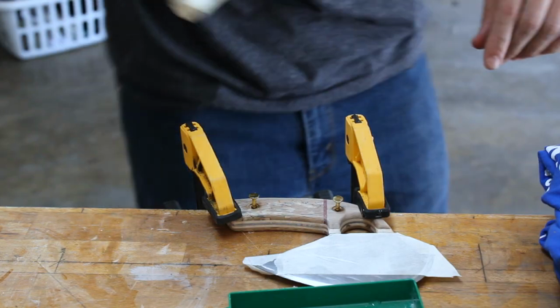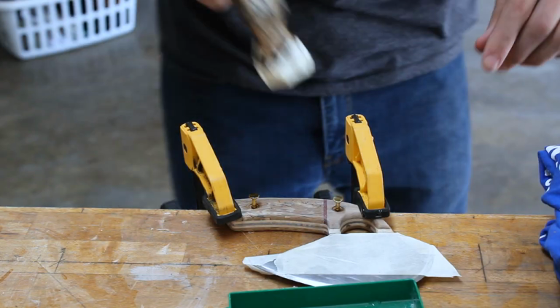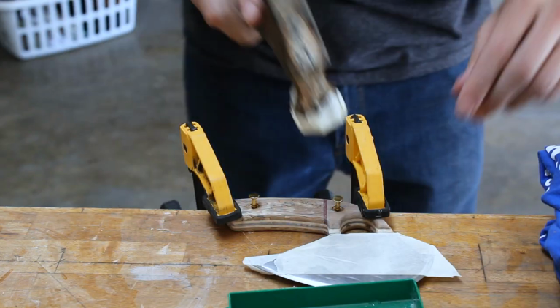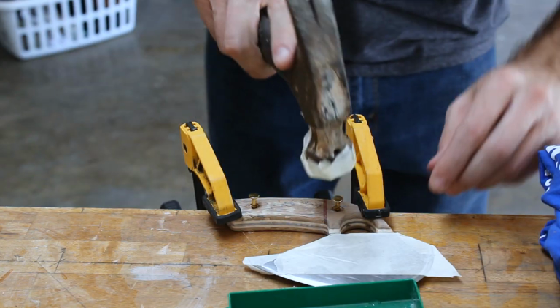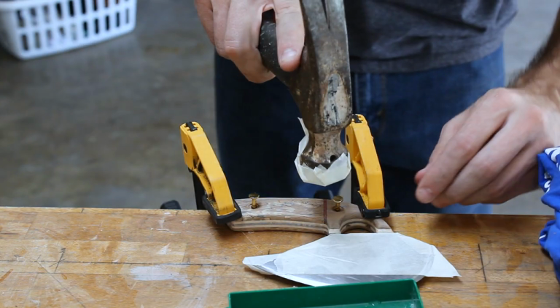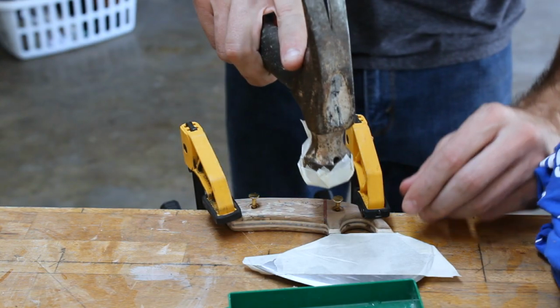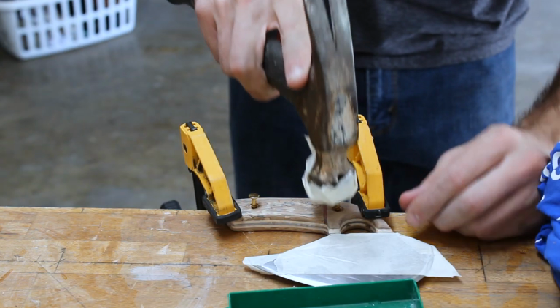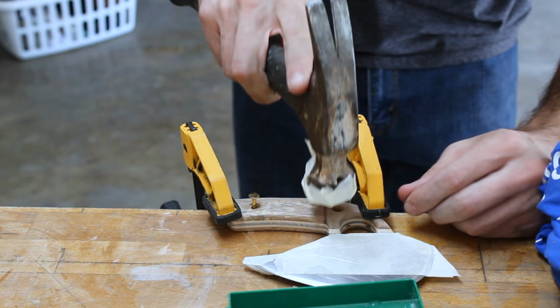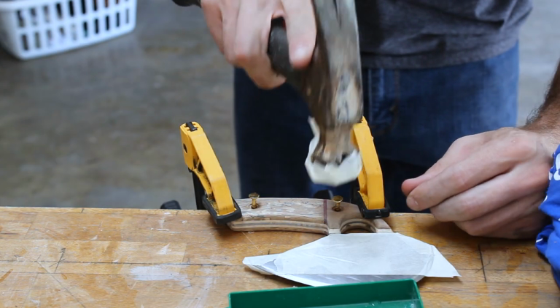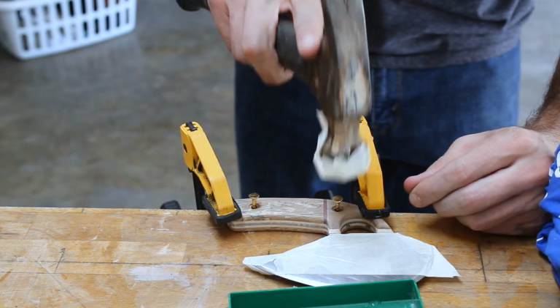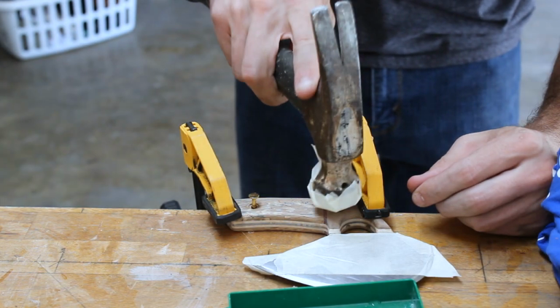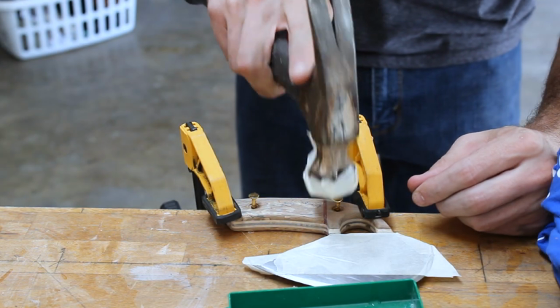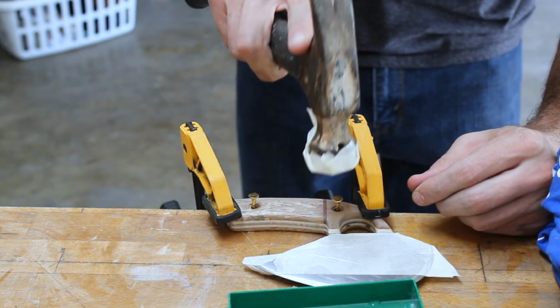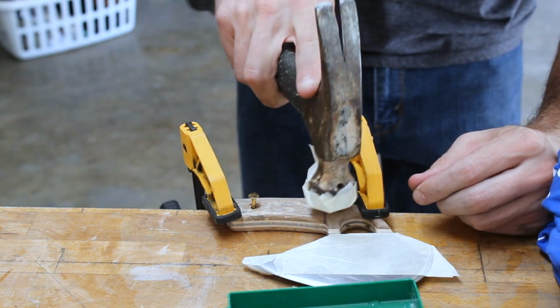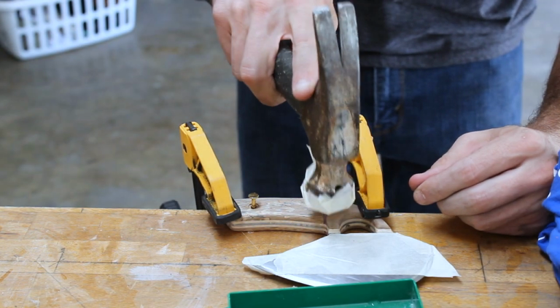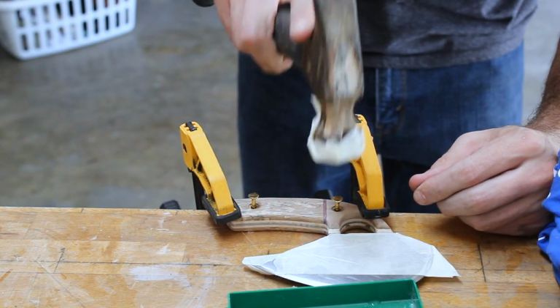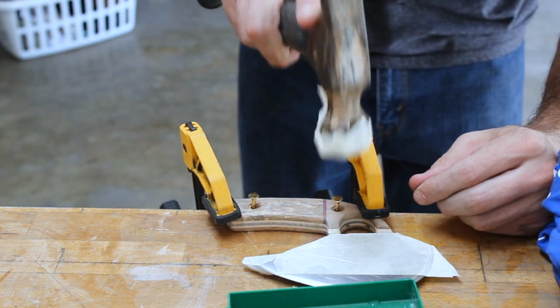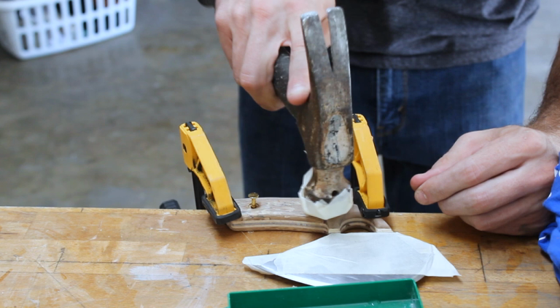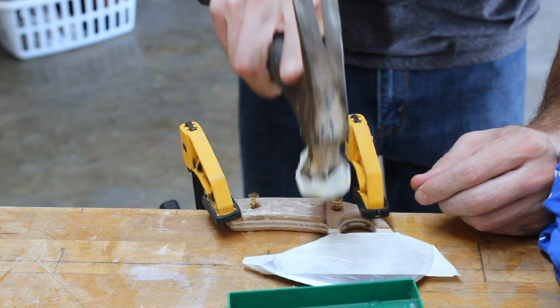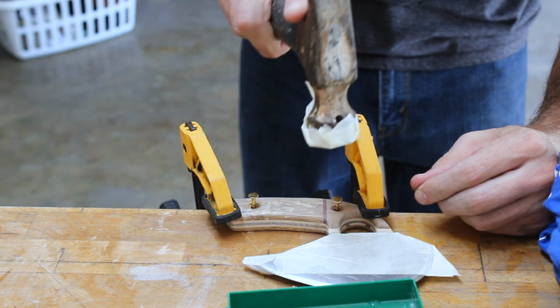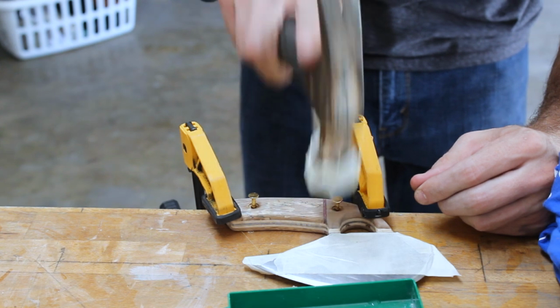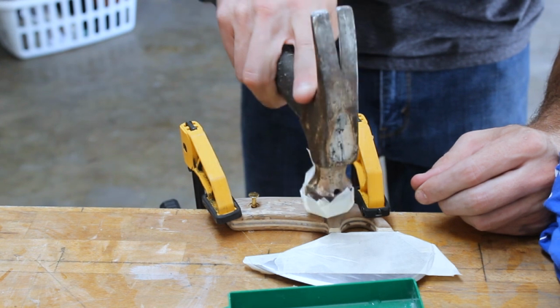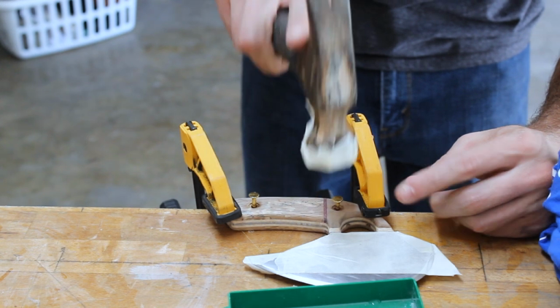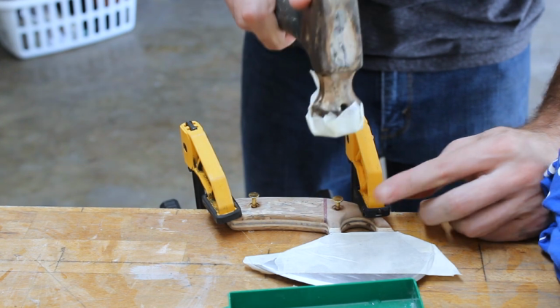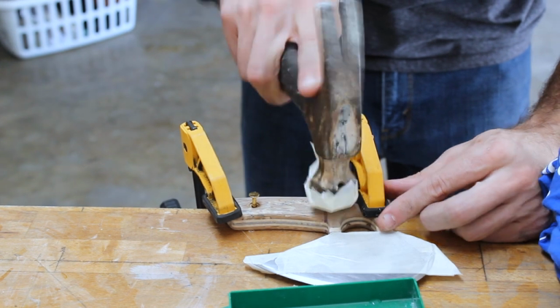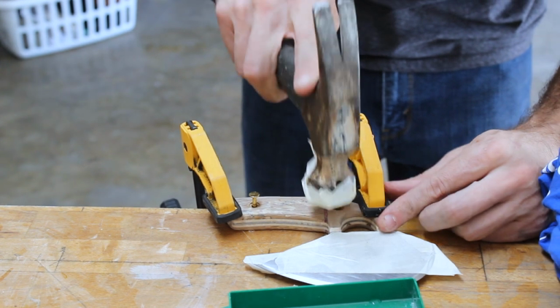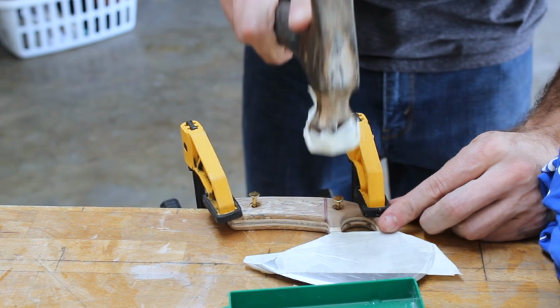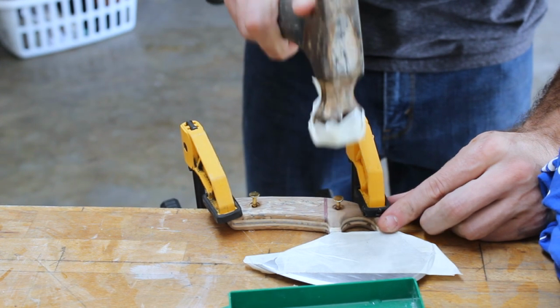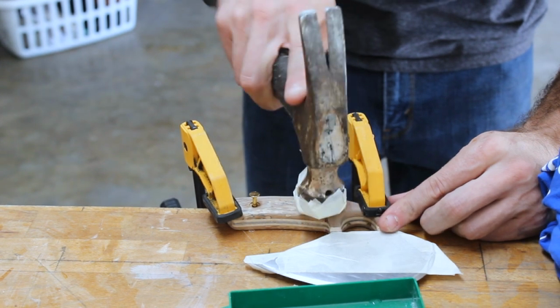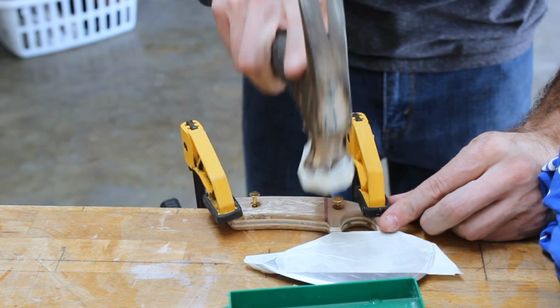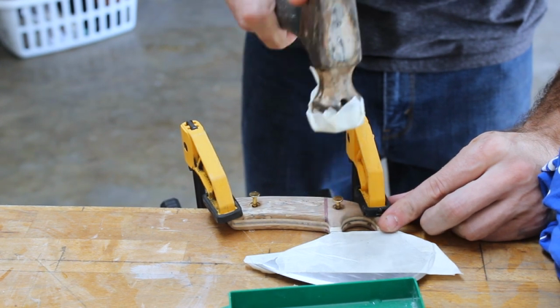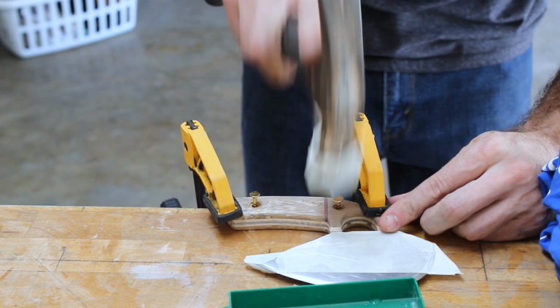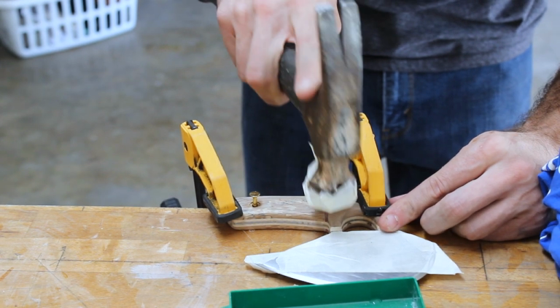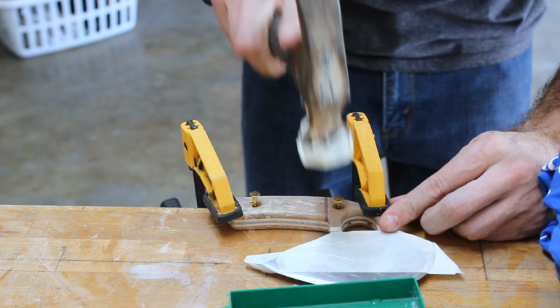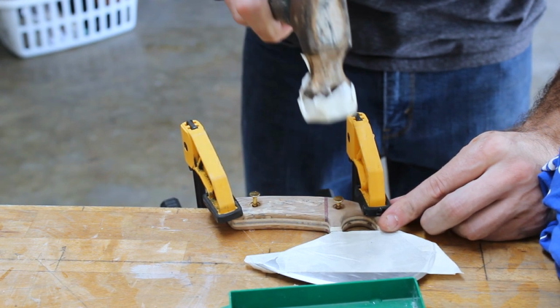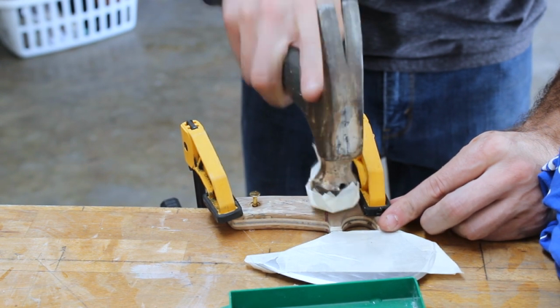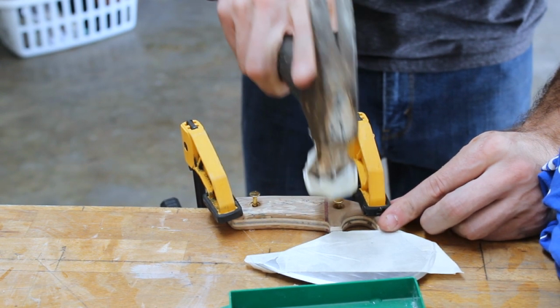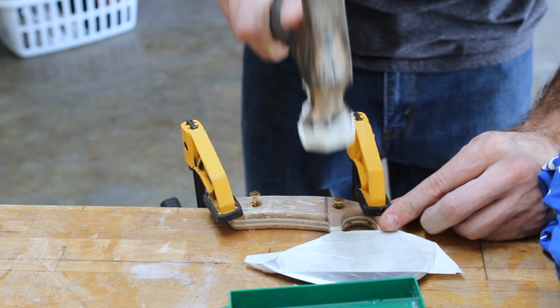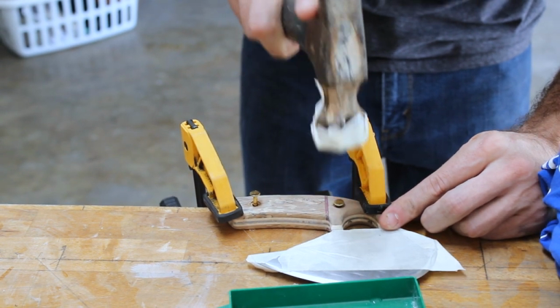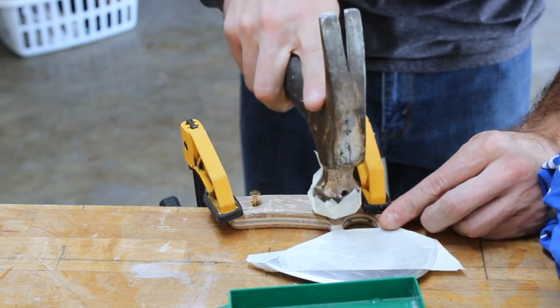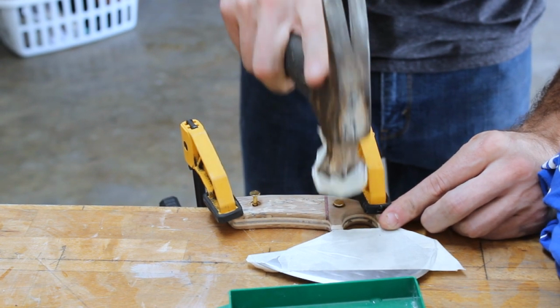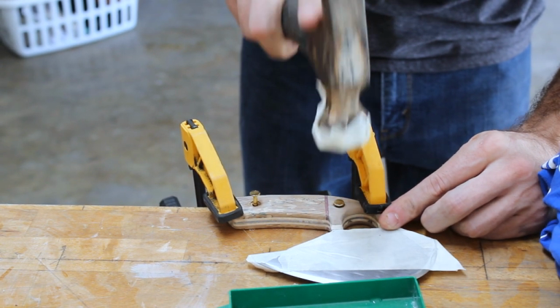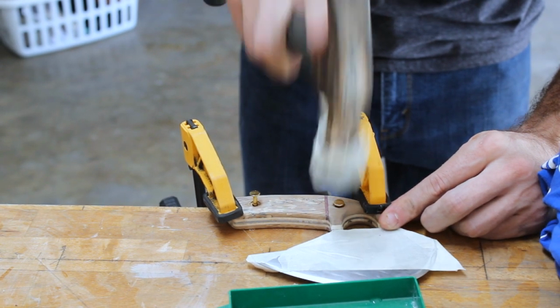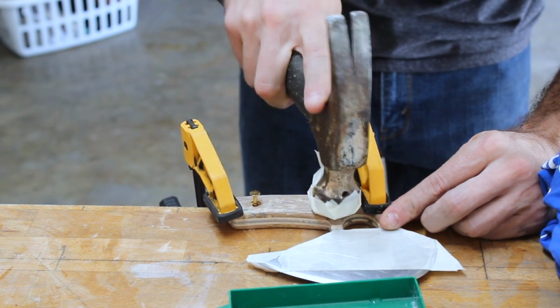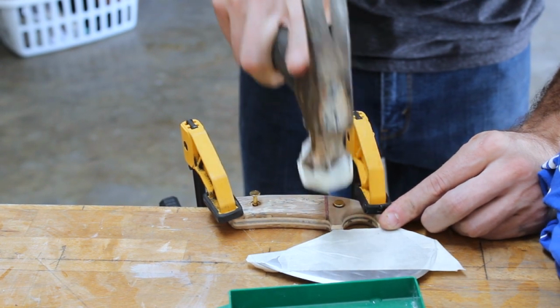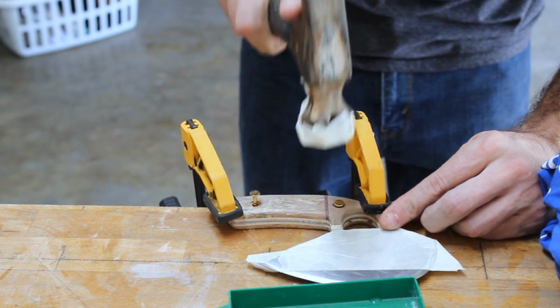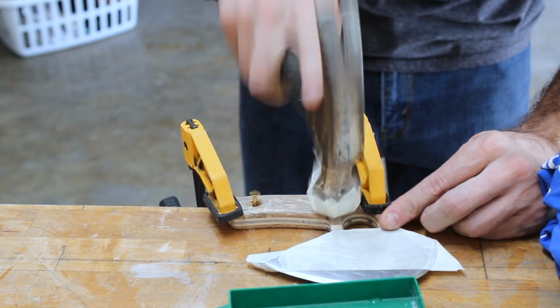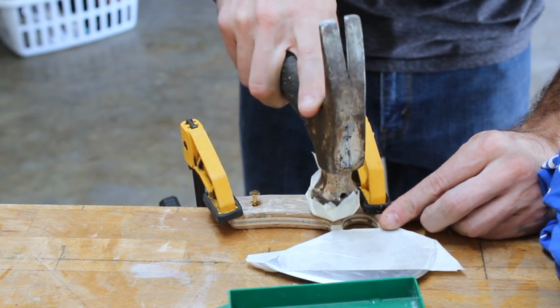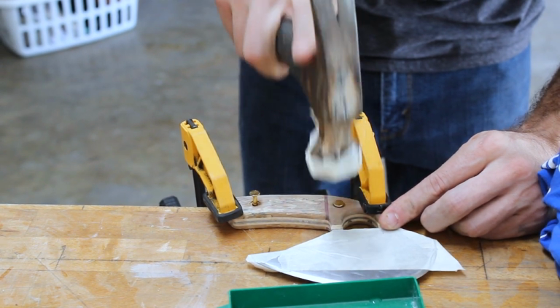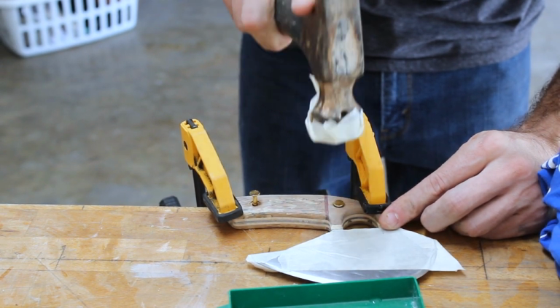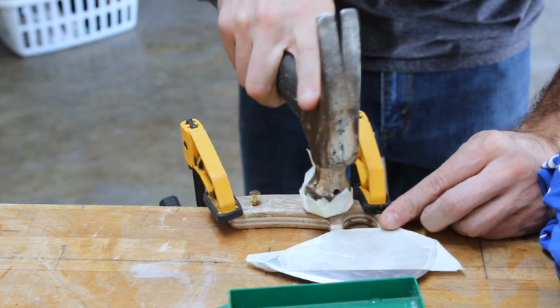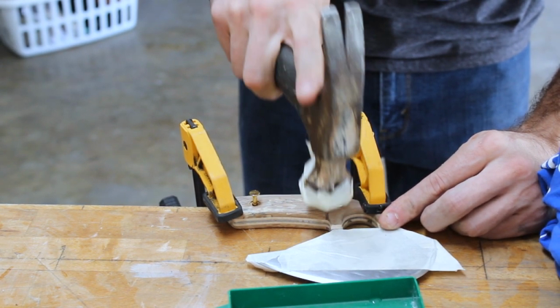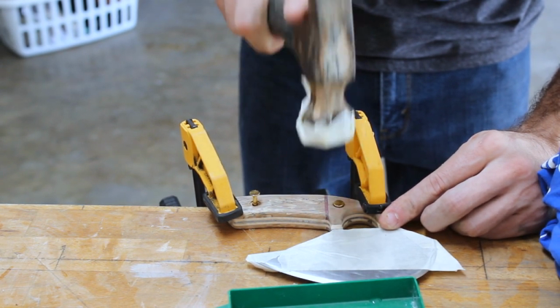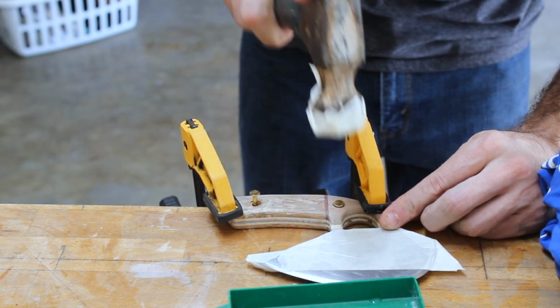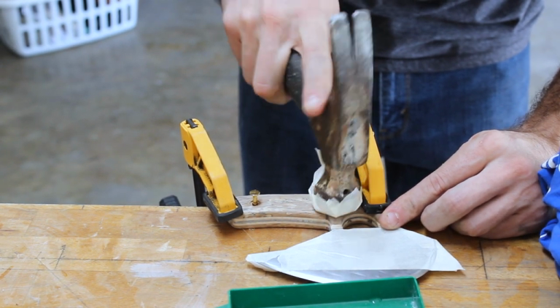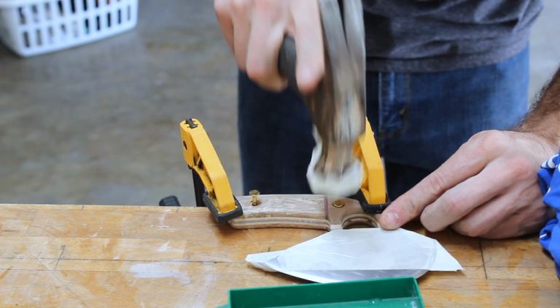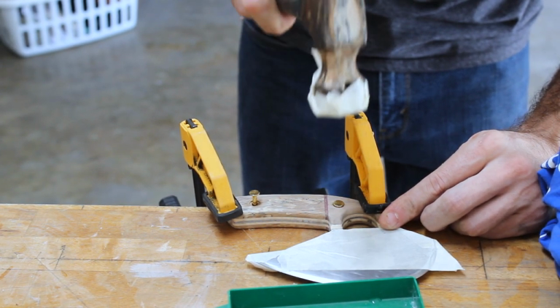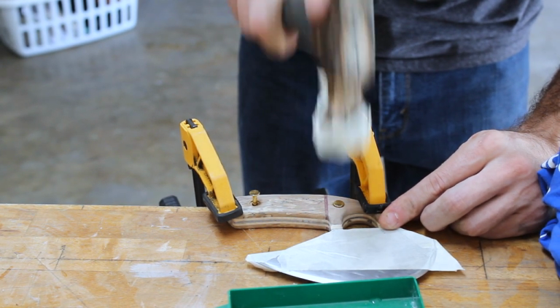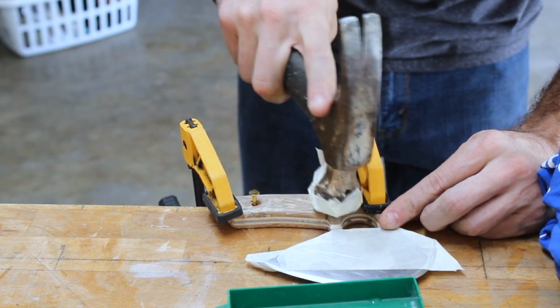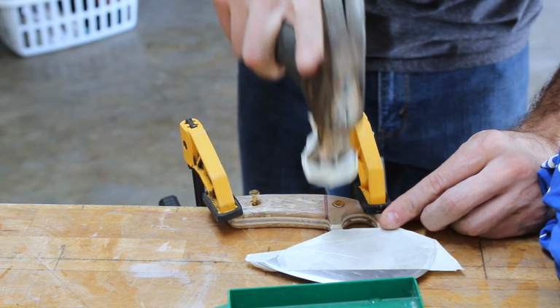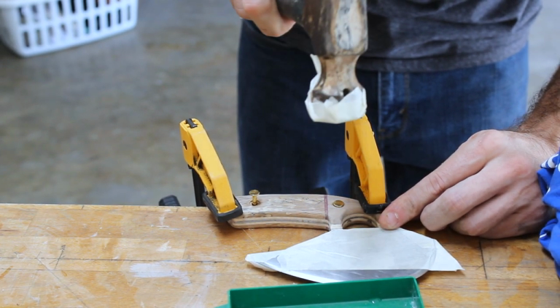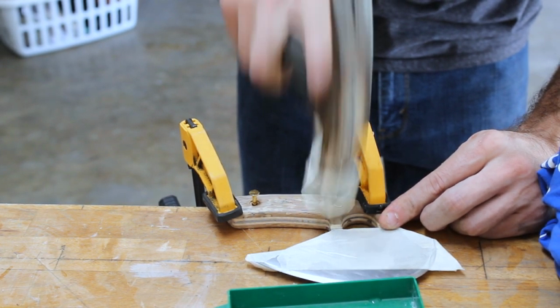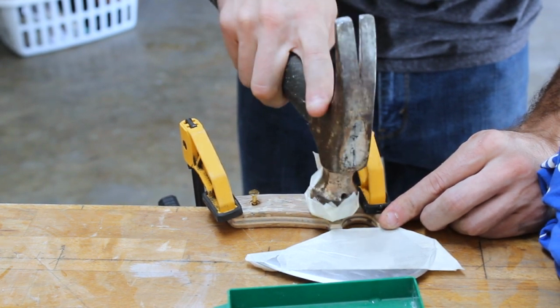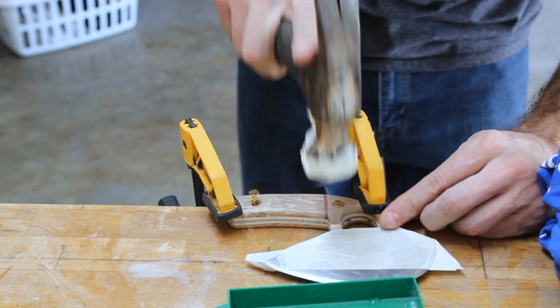I placed three or four pieces of tape over the face of the hammer so that when I'm installing the rivets, it wouldn't mark them up.